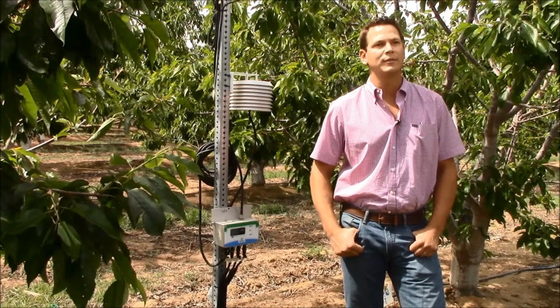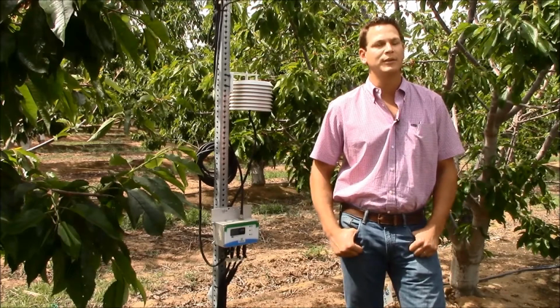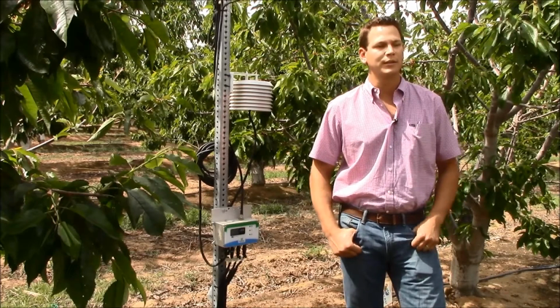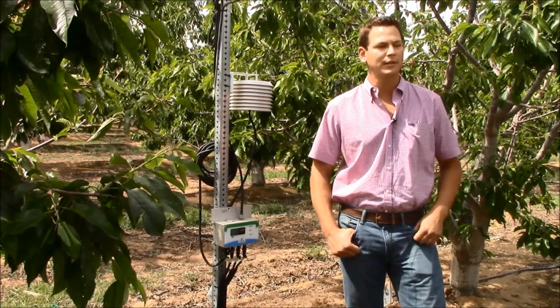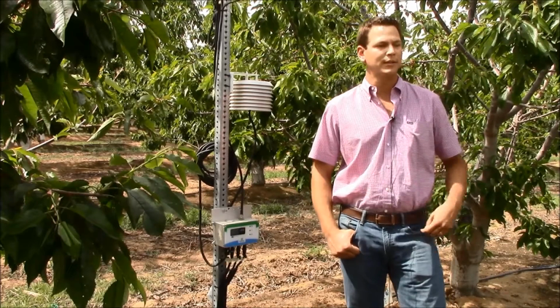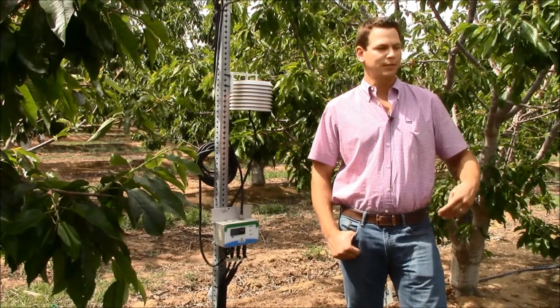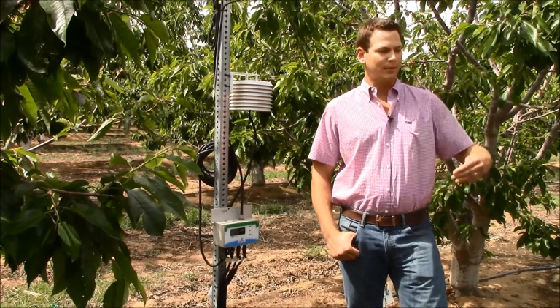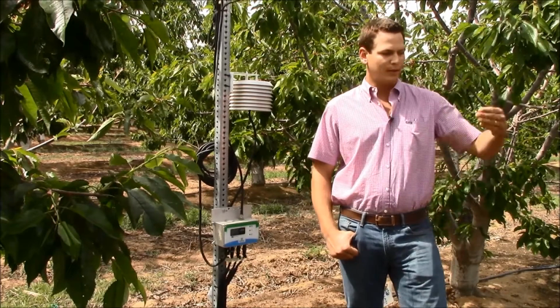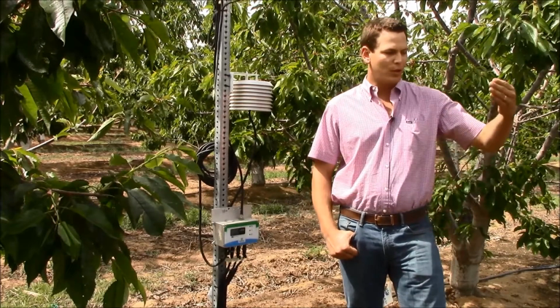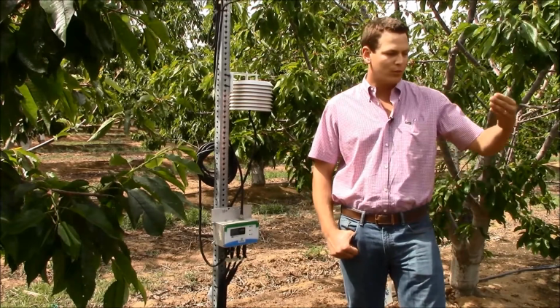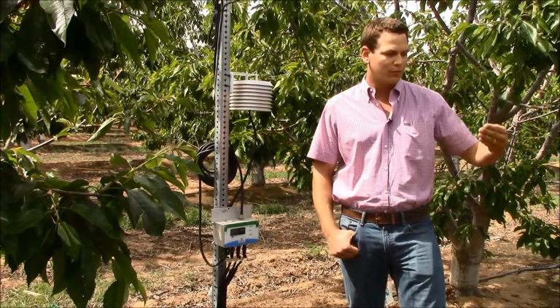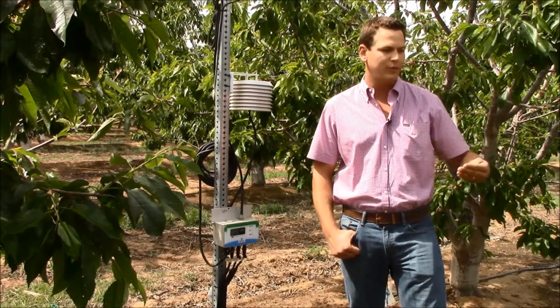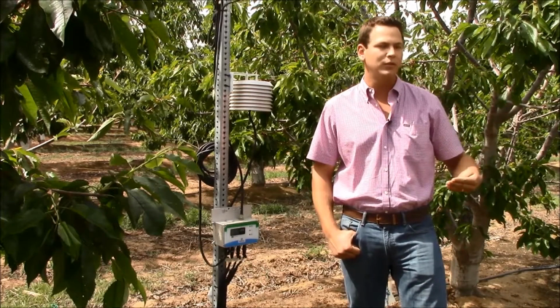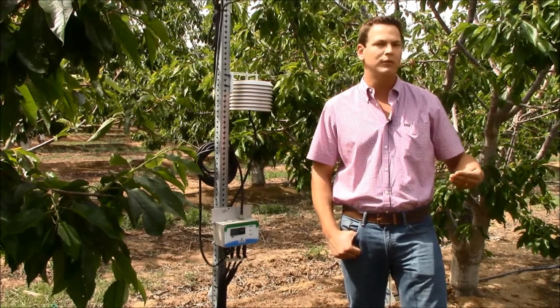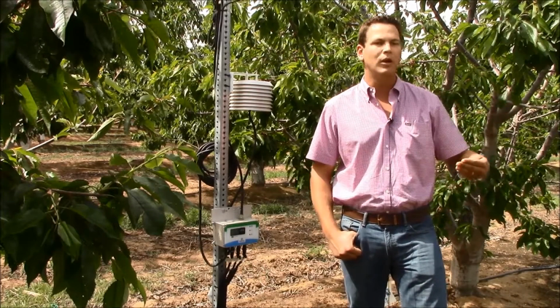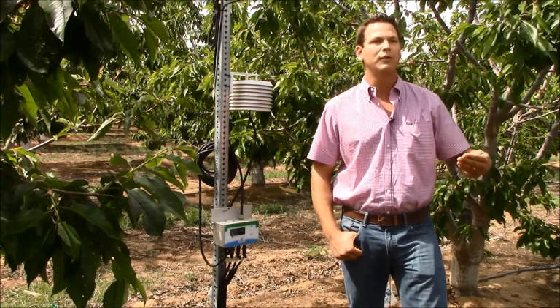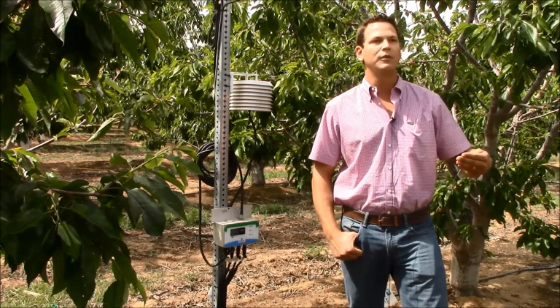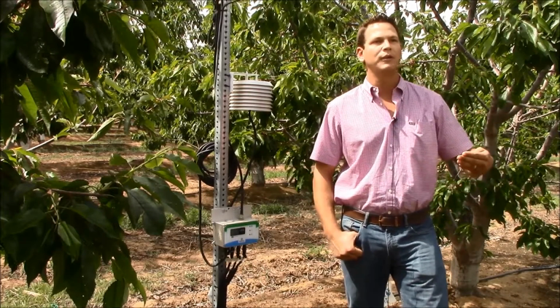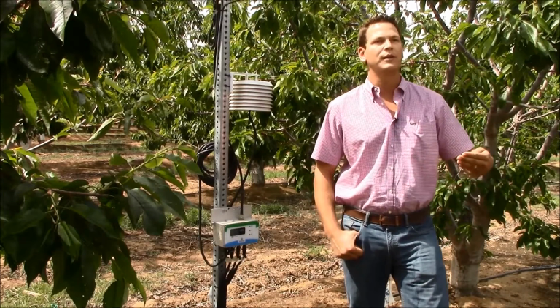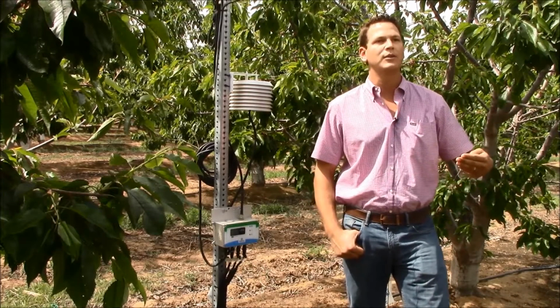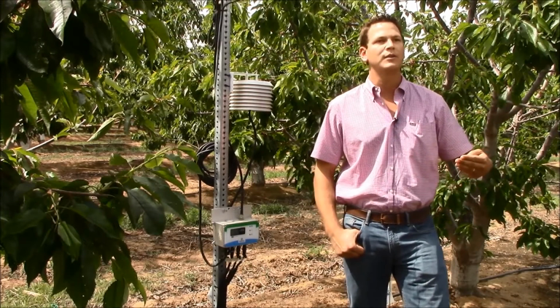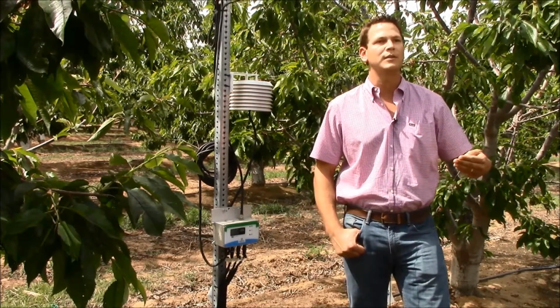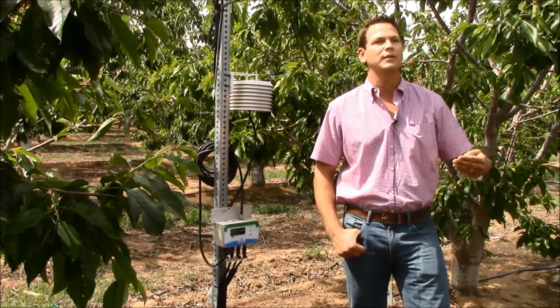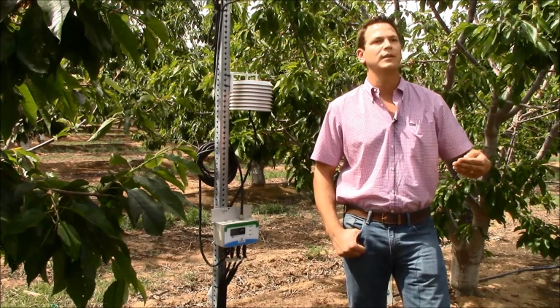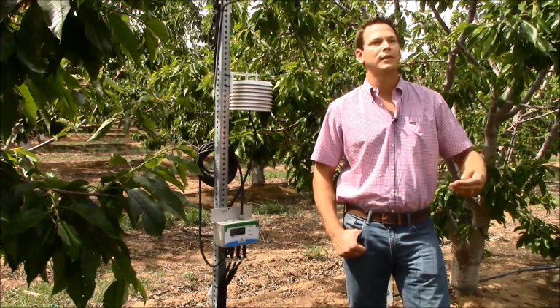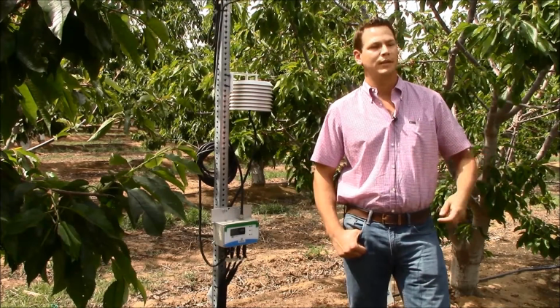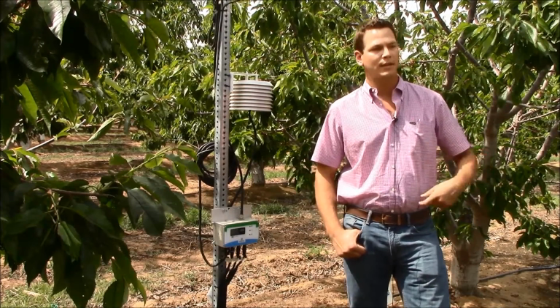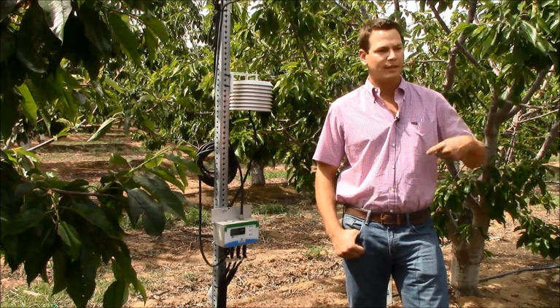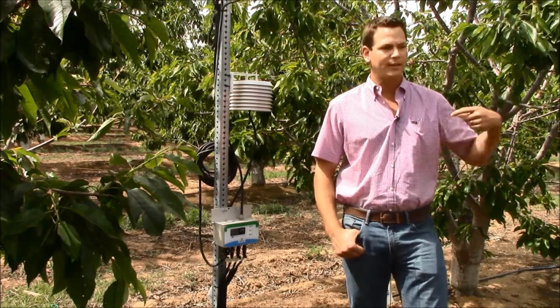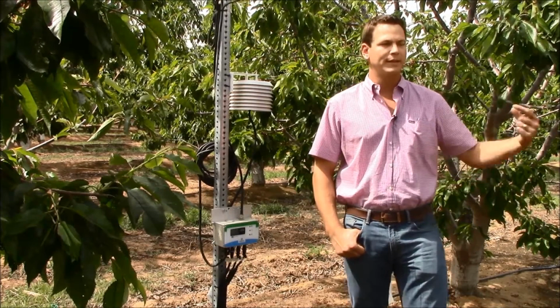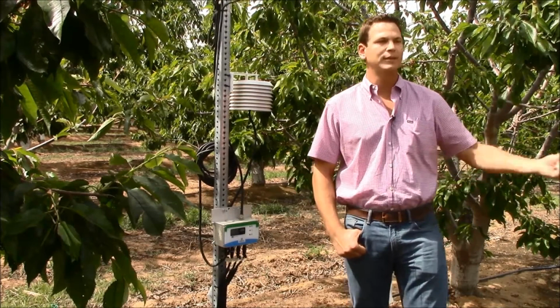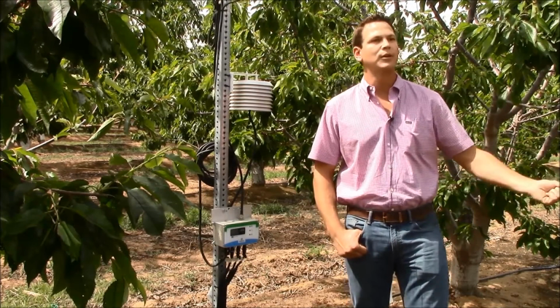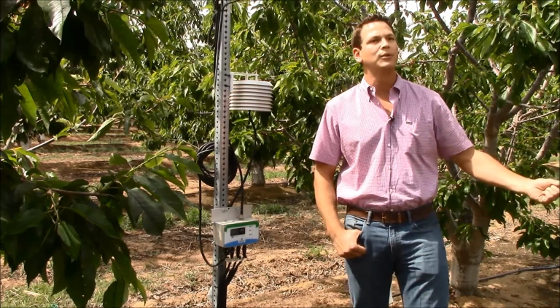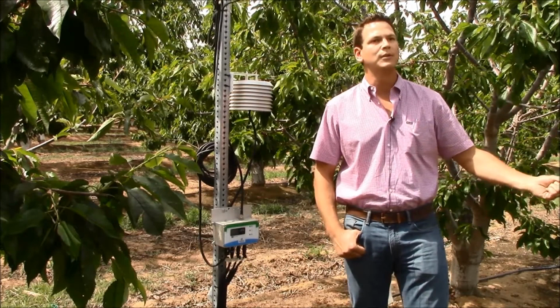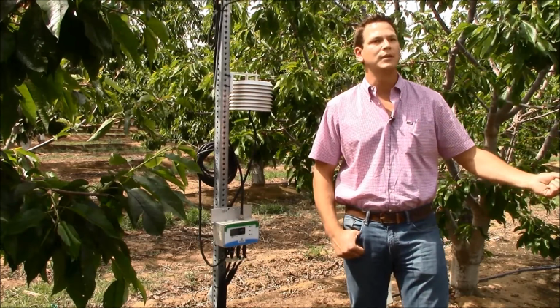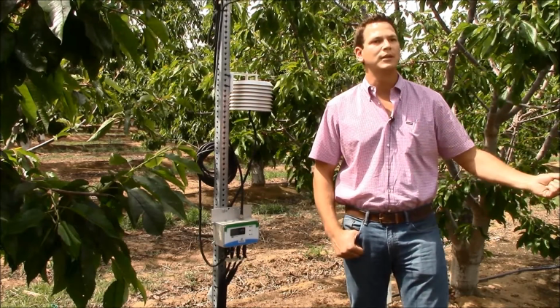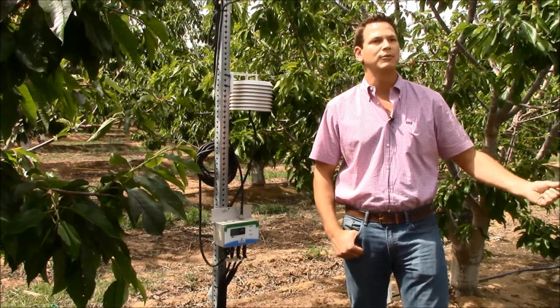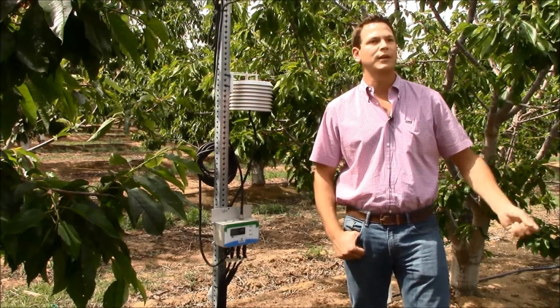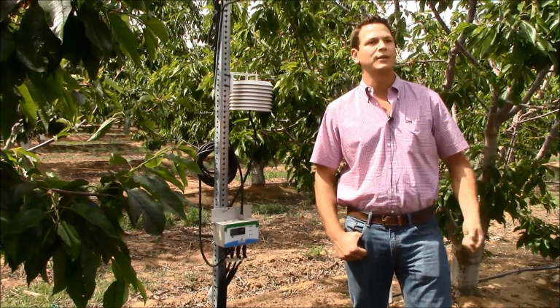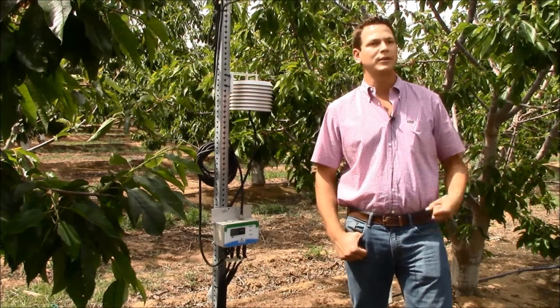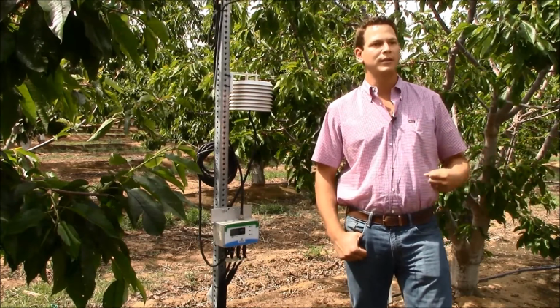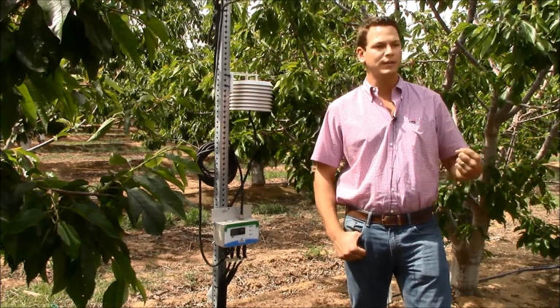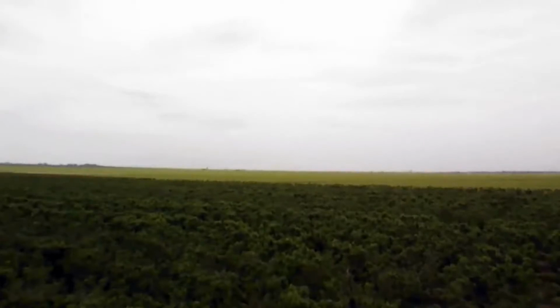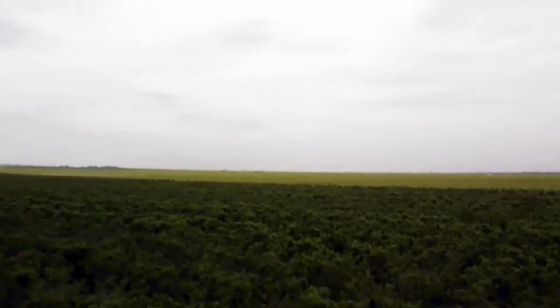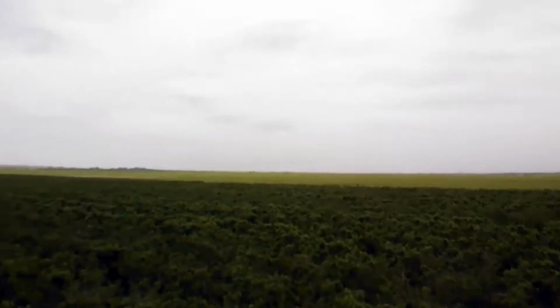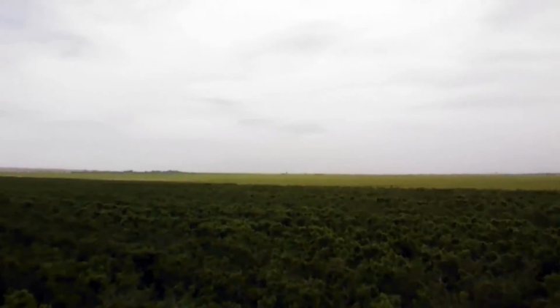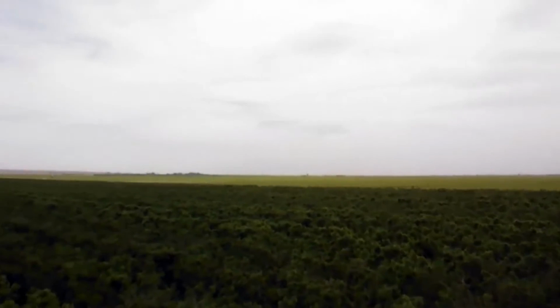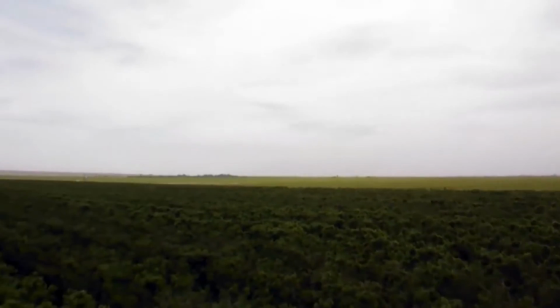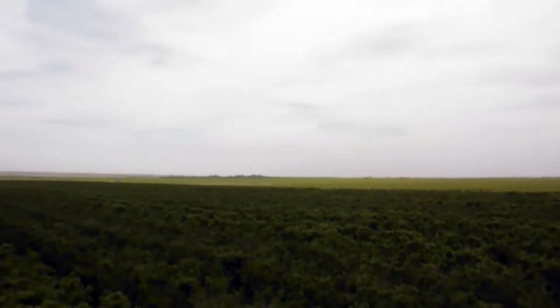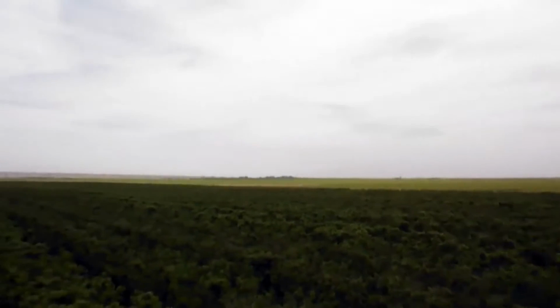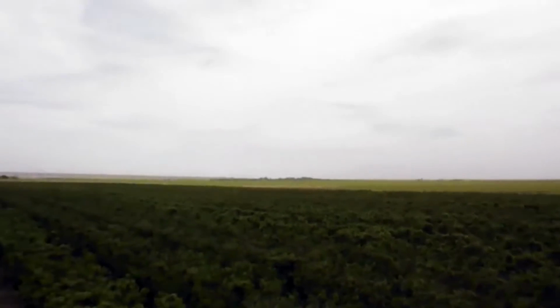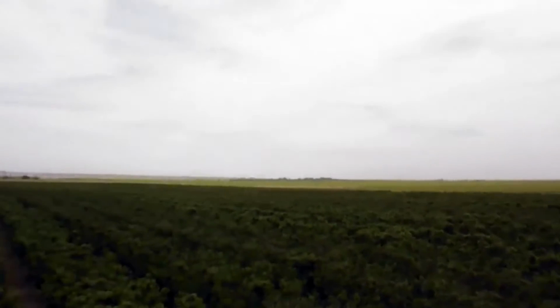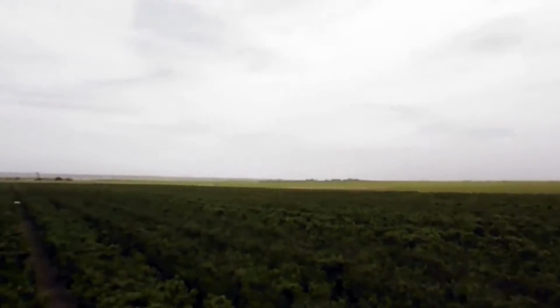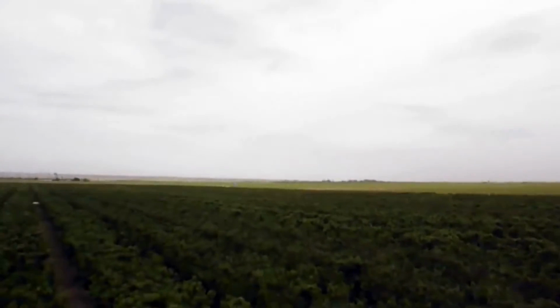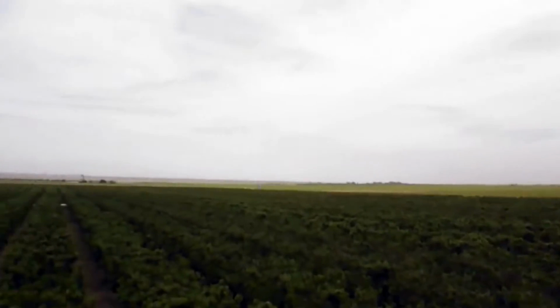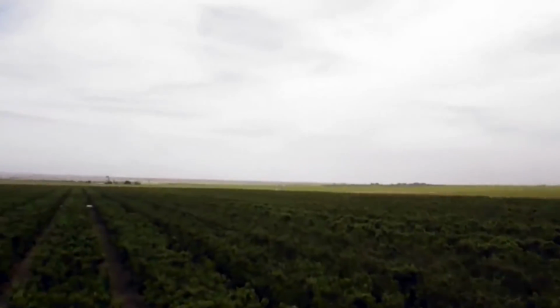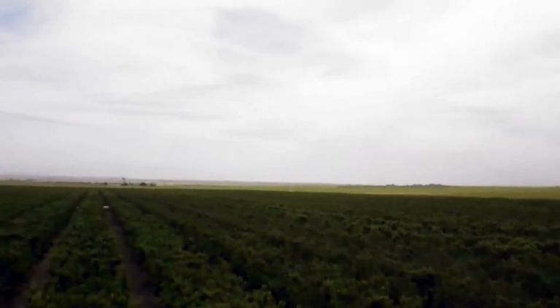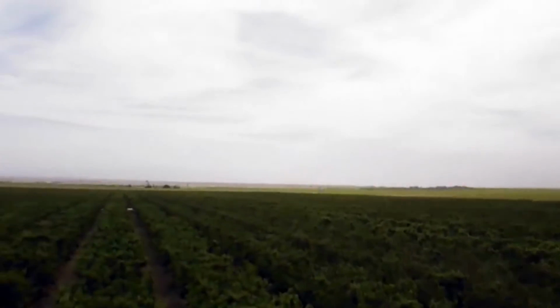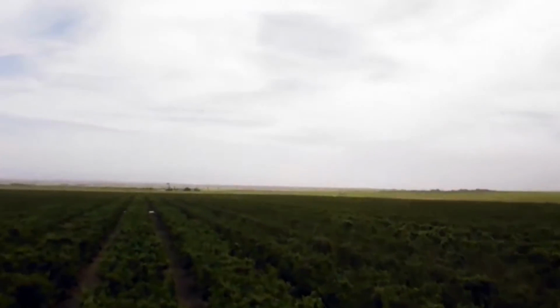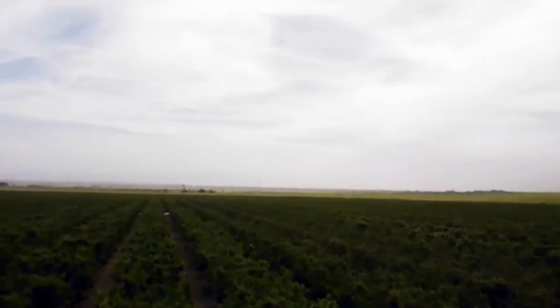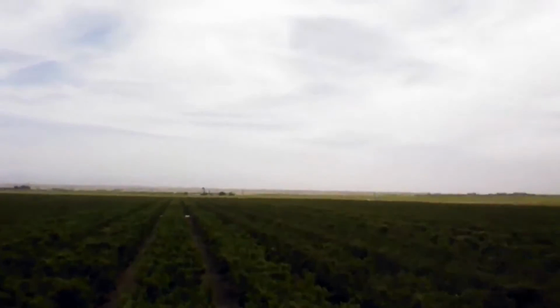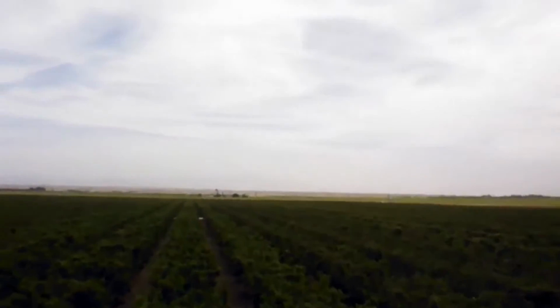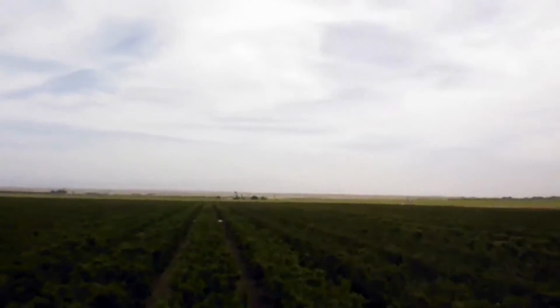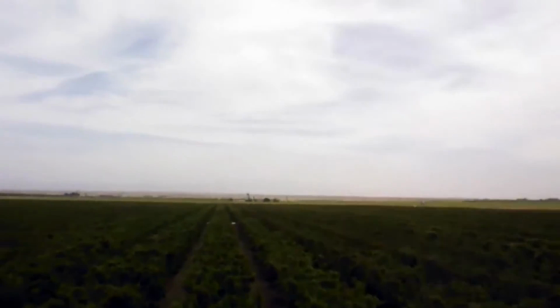You can get an overview of all of your ranches, then go to each ranch and make management and irrigation decisions from there.